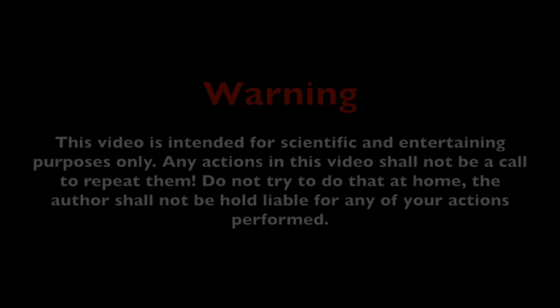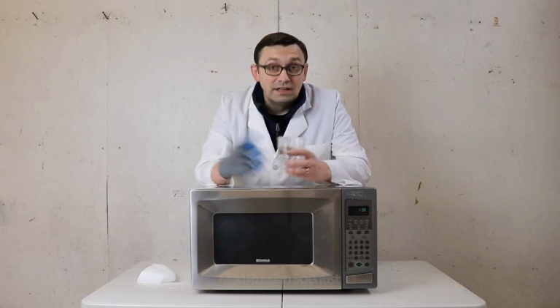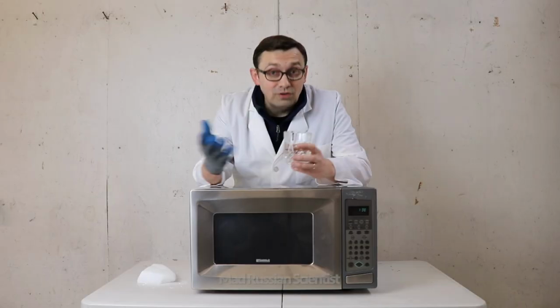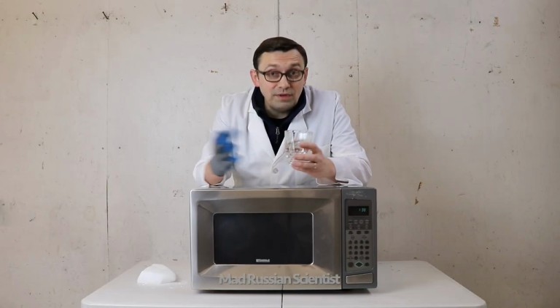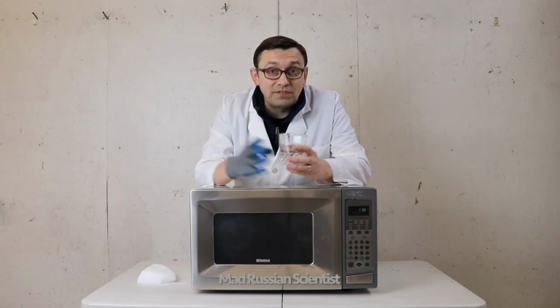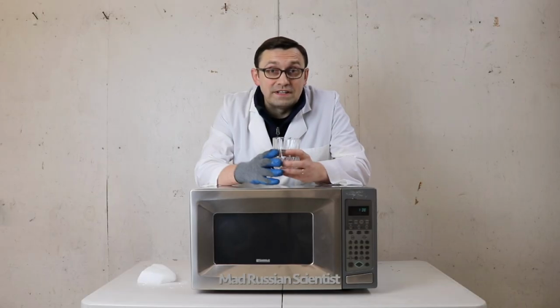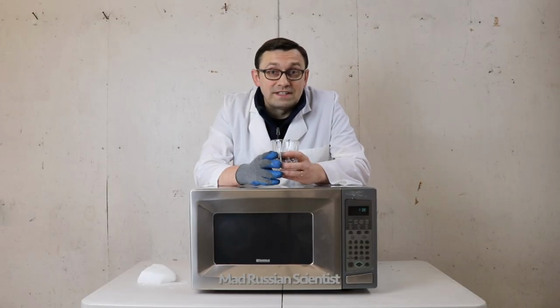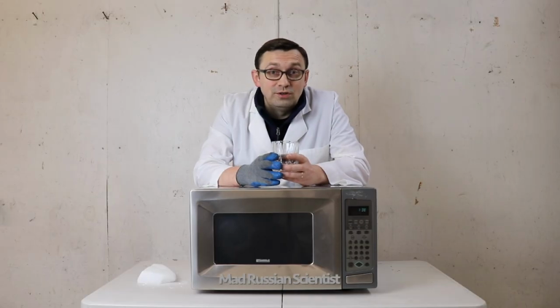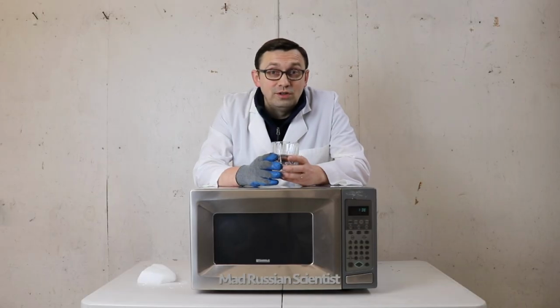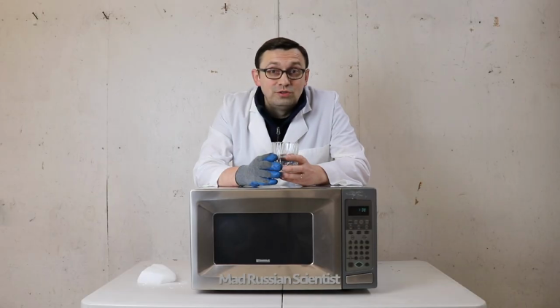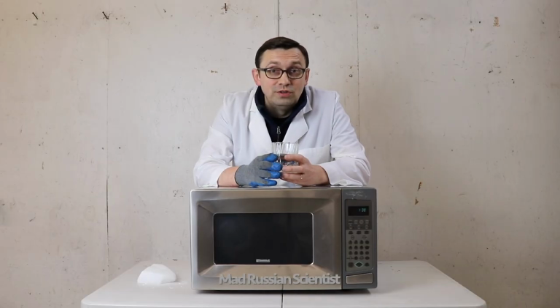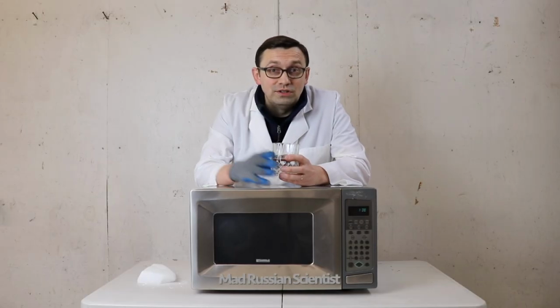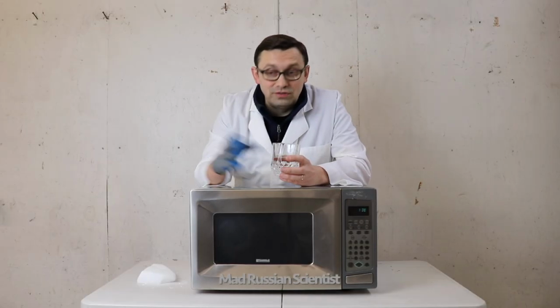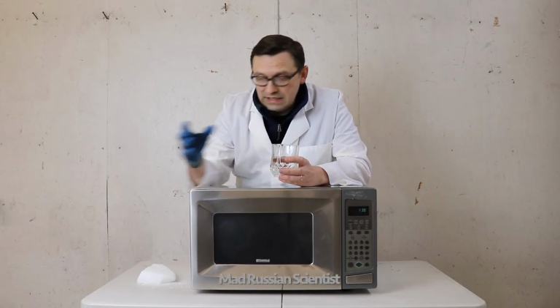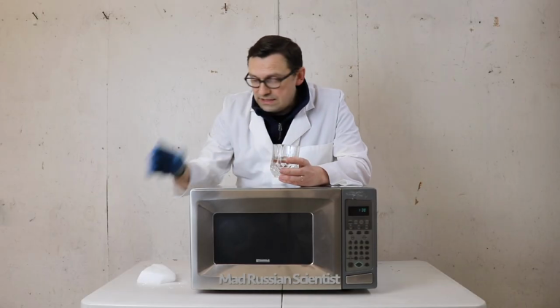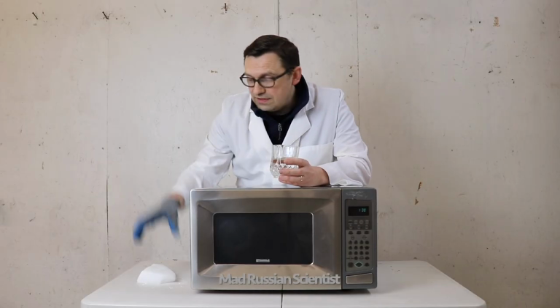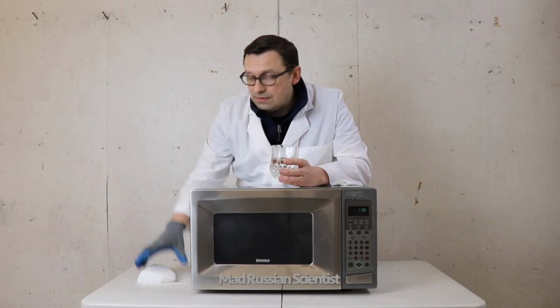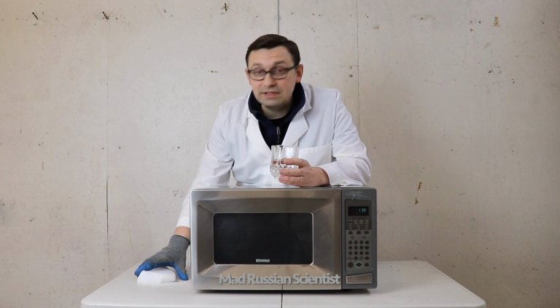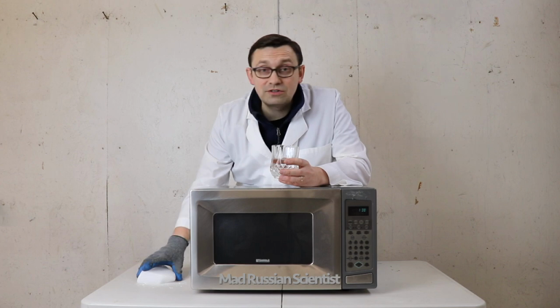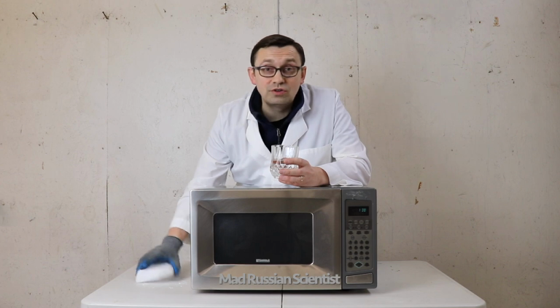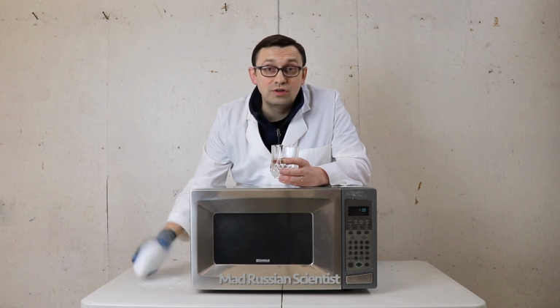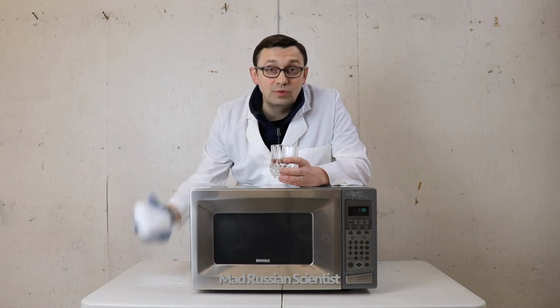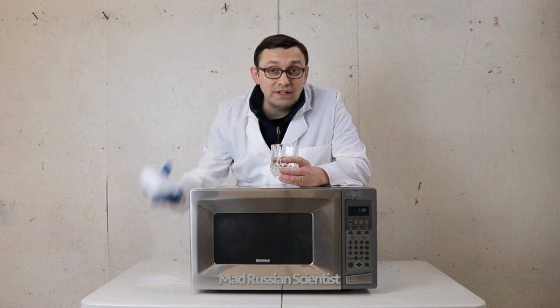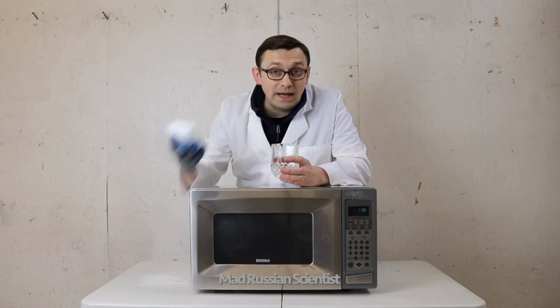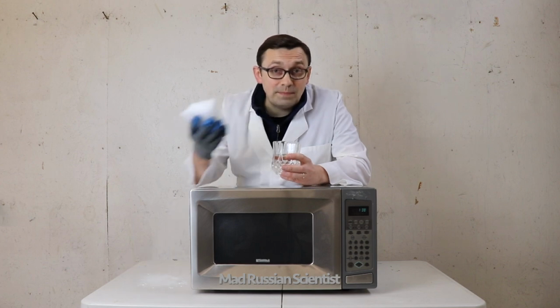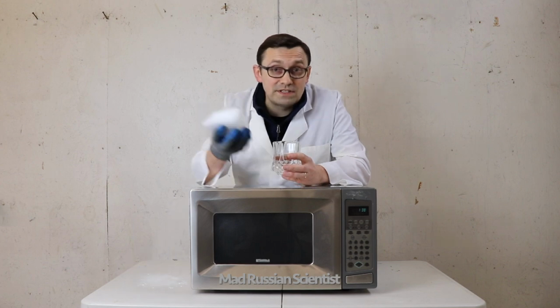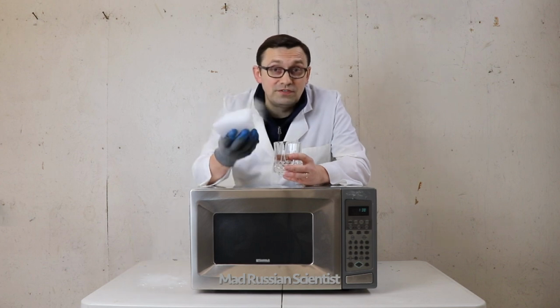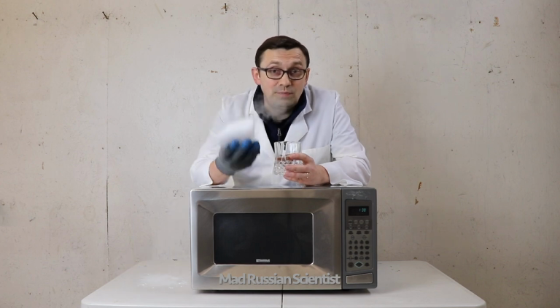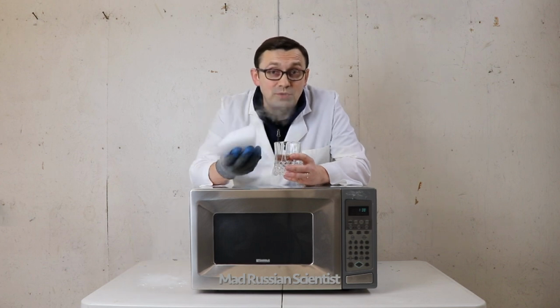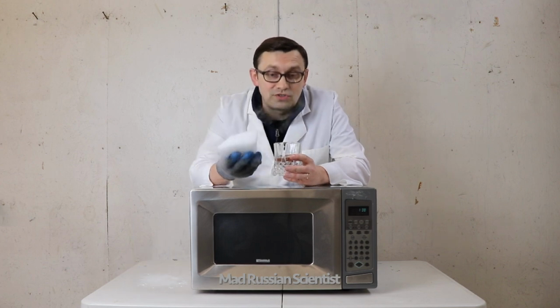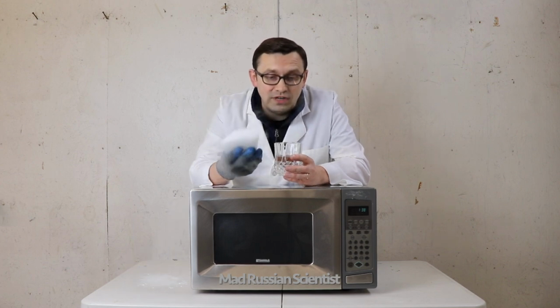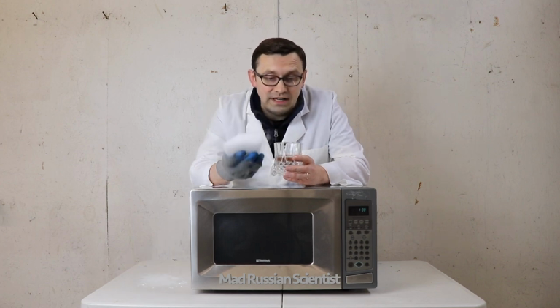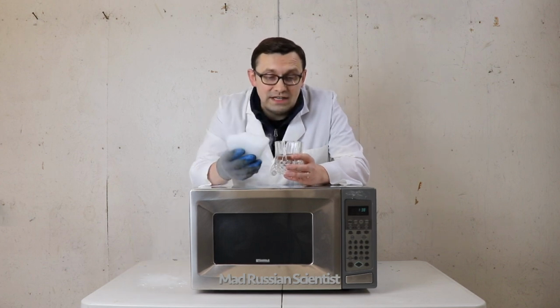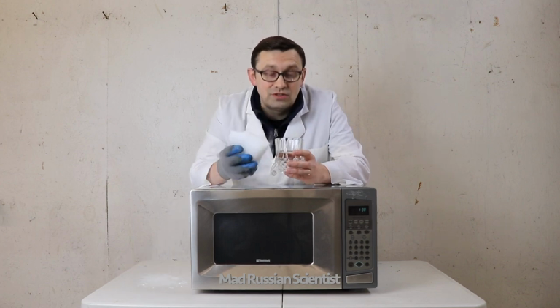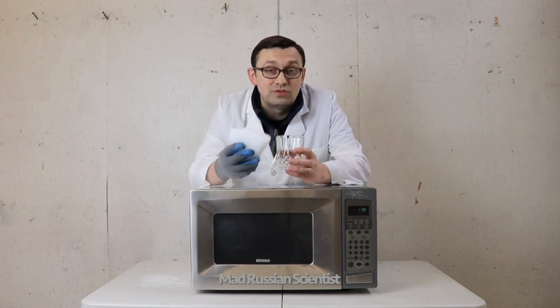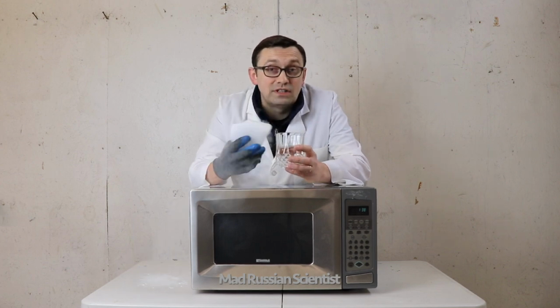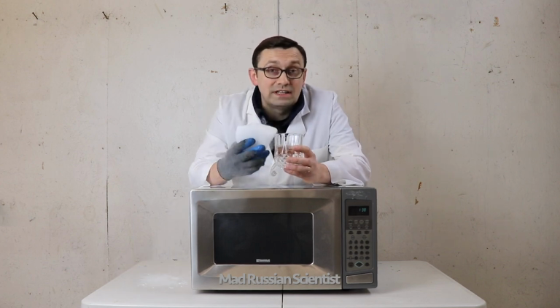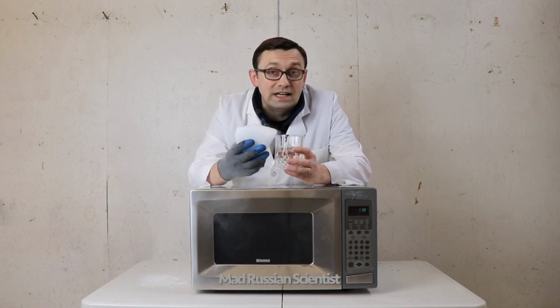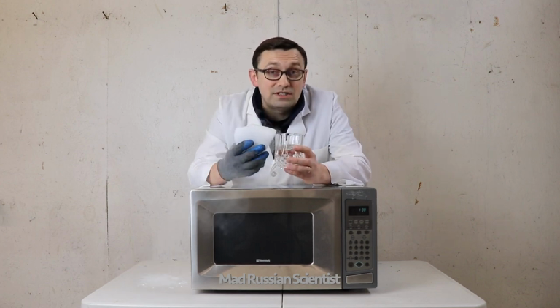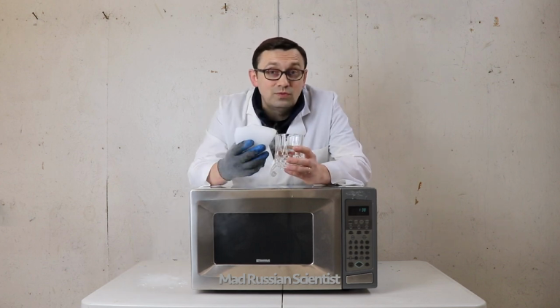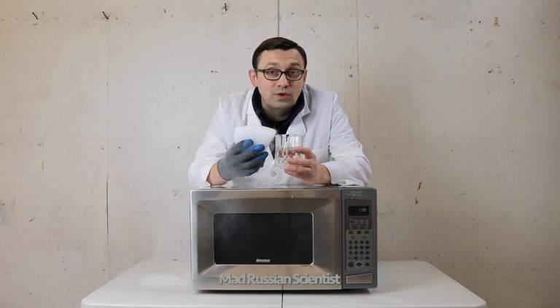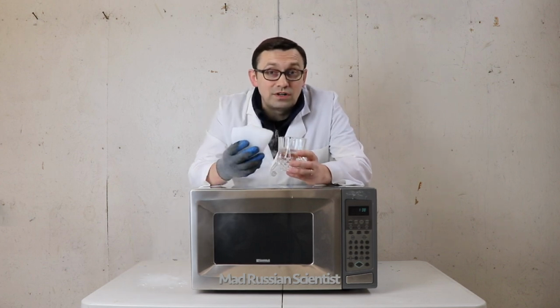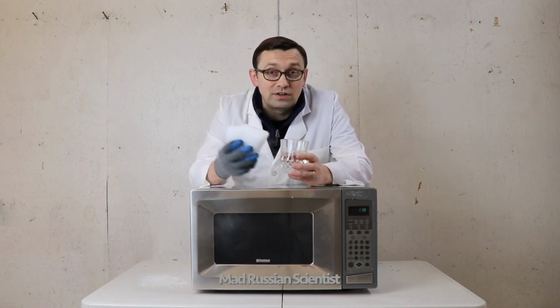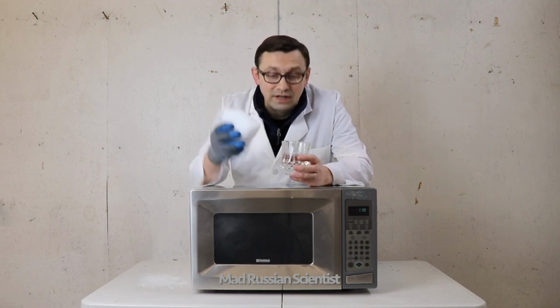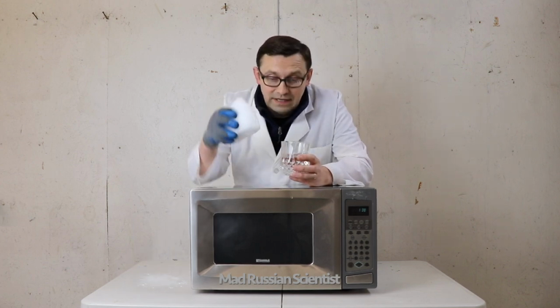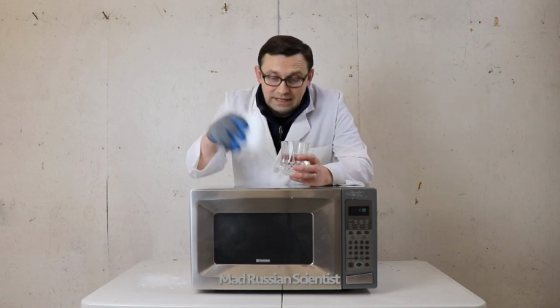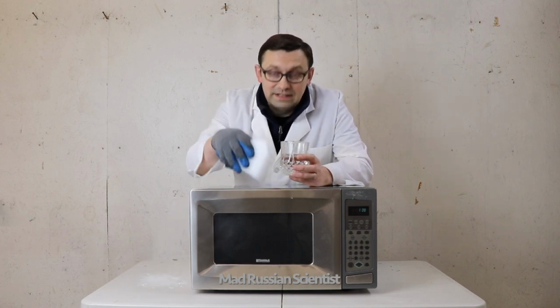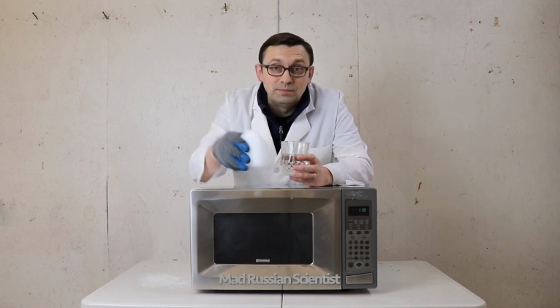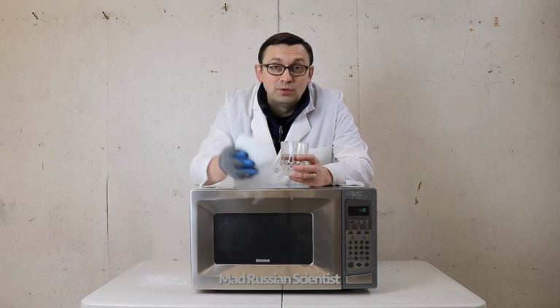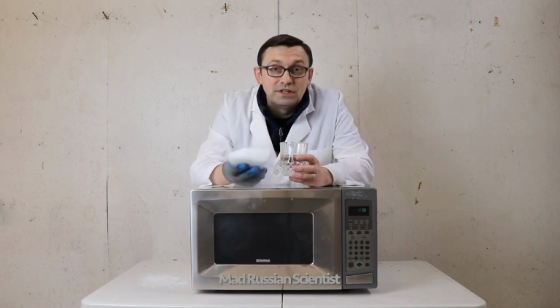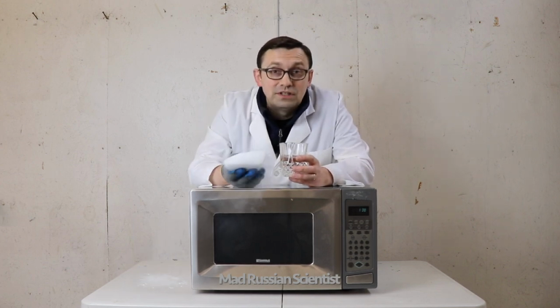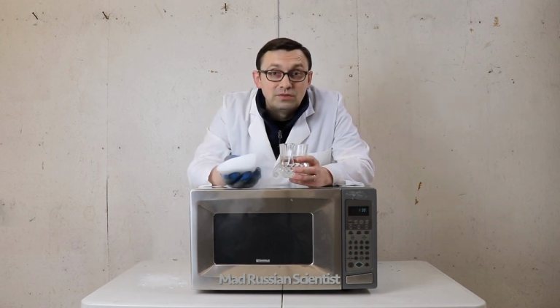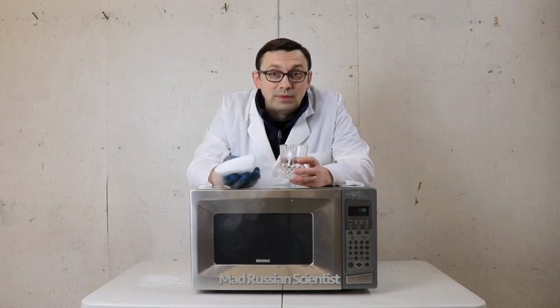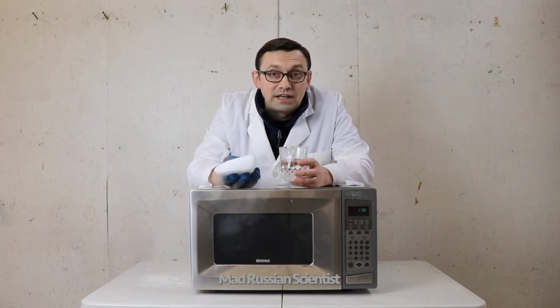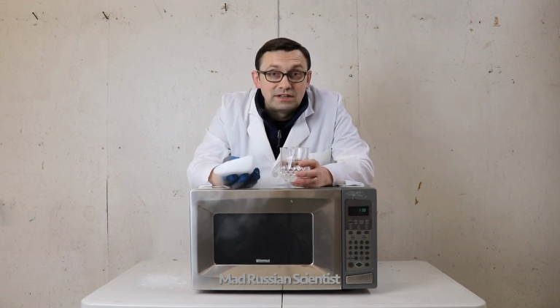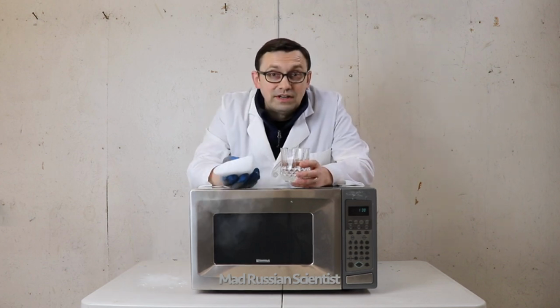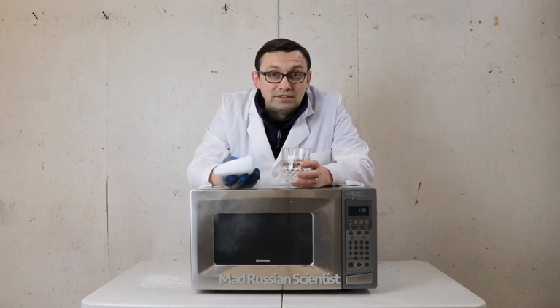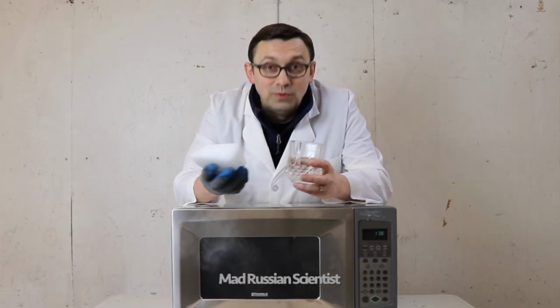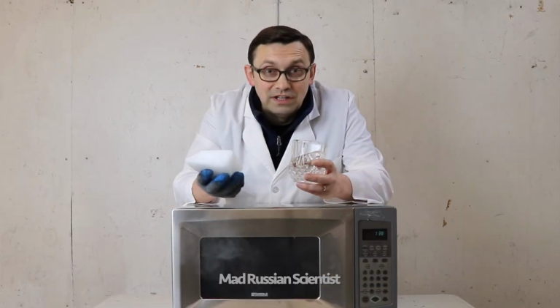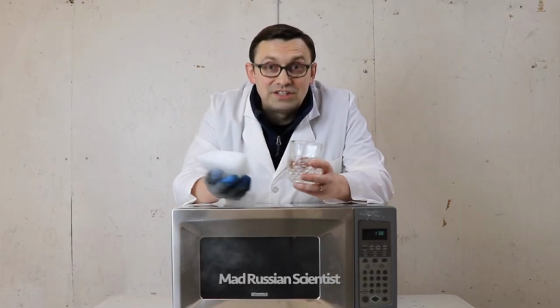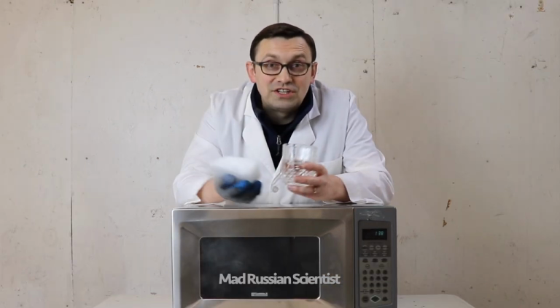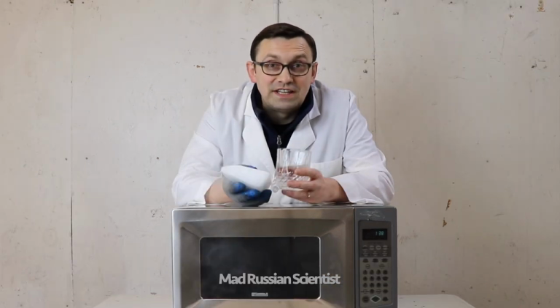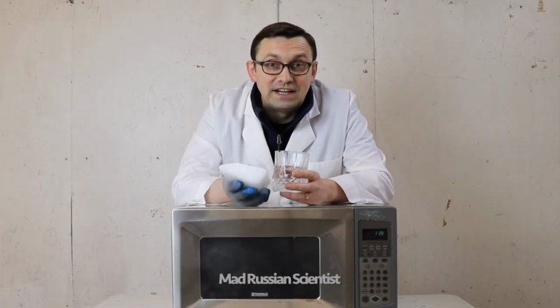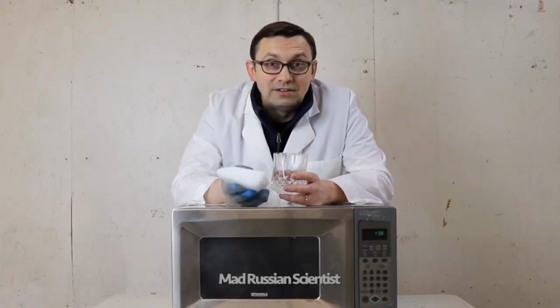Hello my friends, how y'all doing? In today's video I'm going to show you what happens if you put dry ice into a glass of water and then put it in the microwave. Let's check it out.